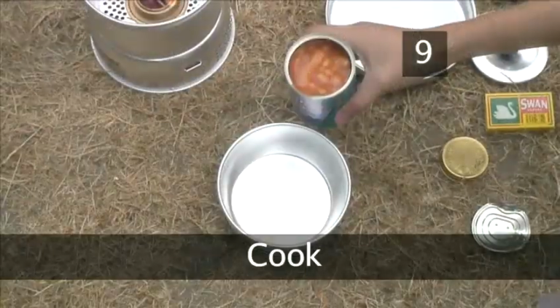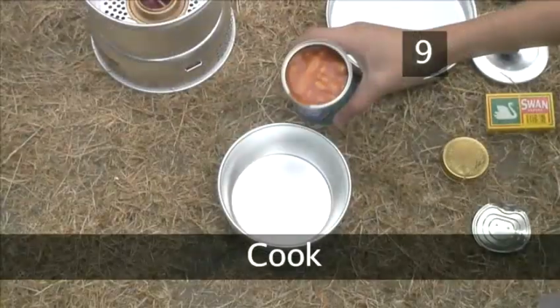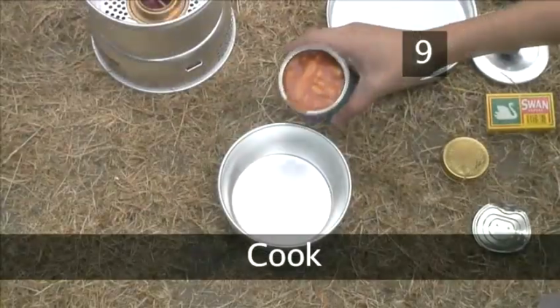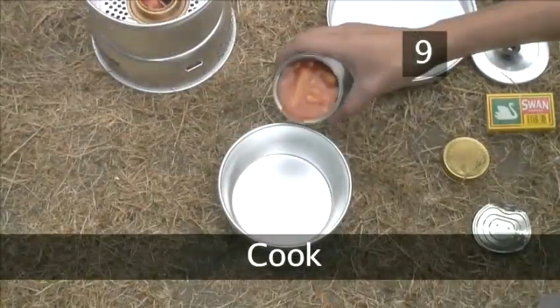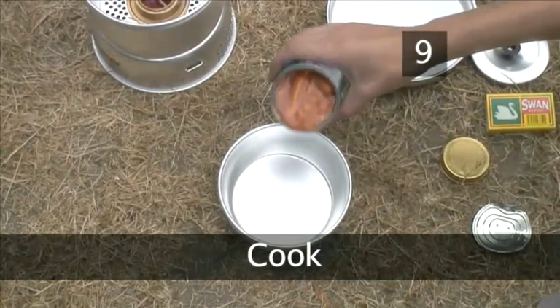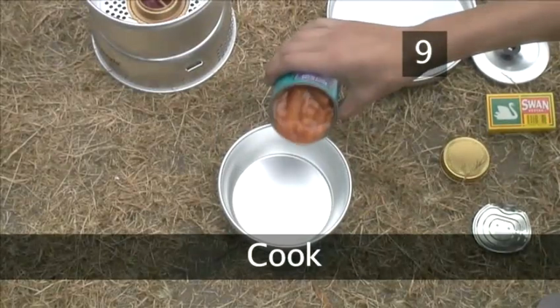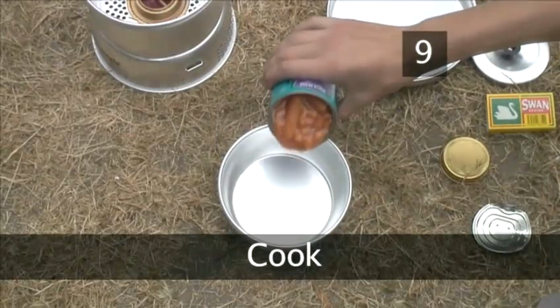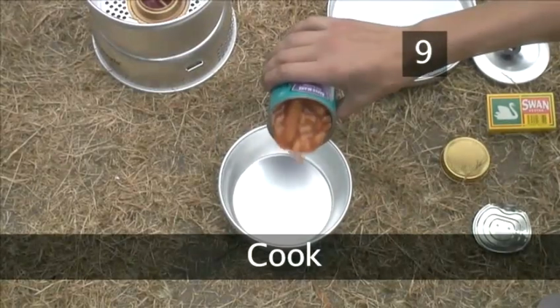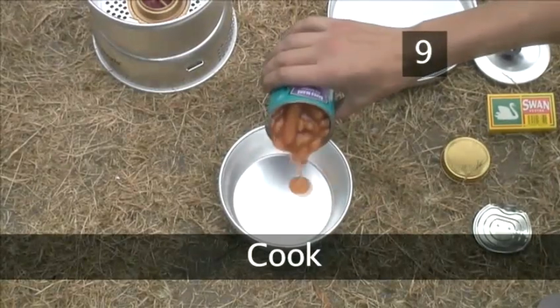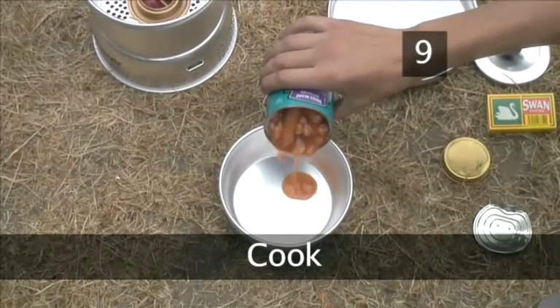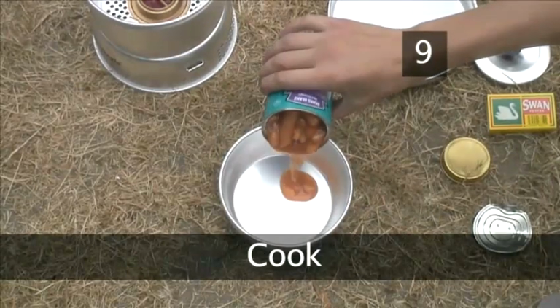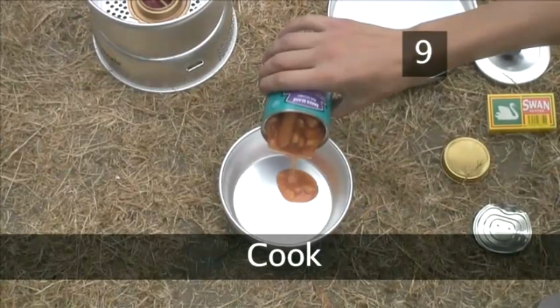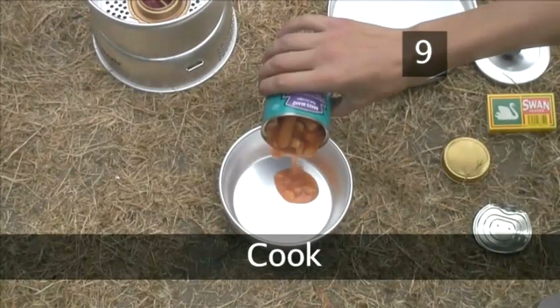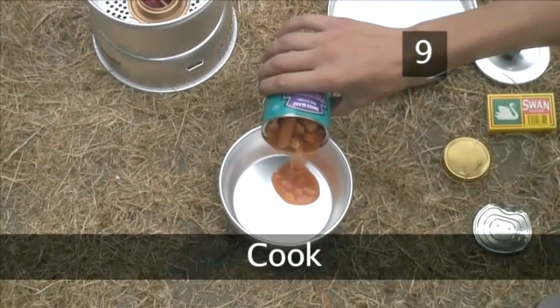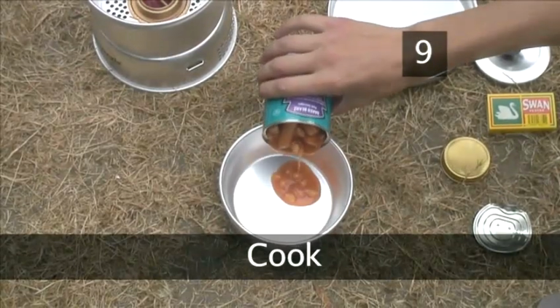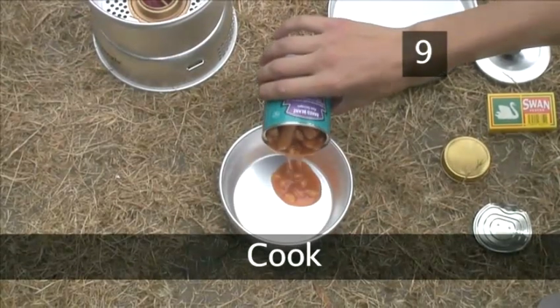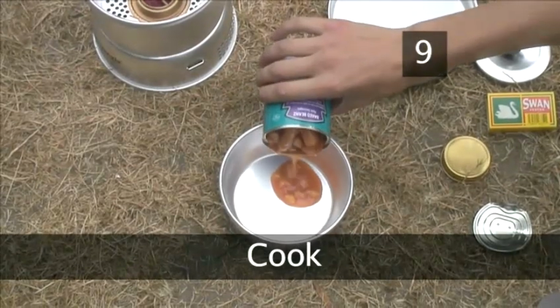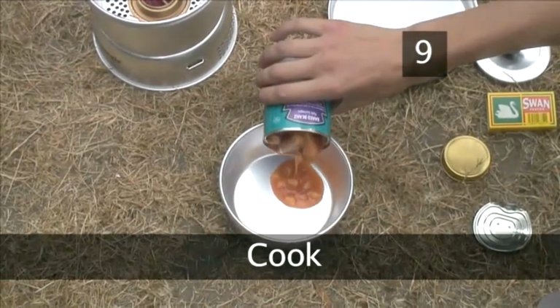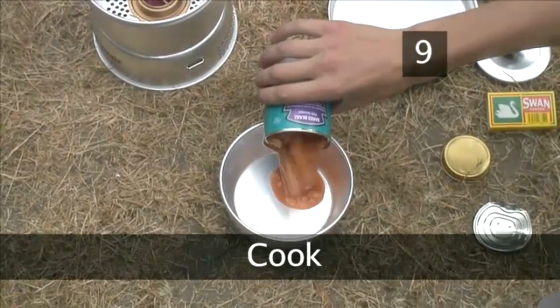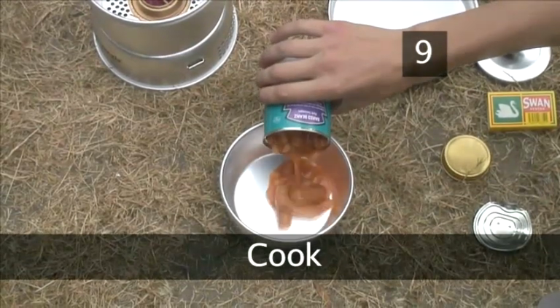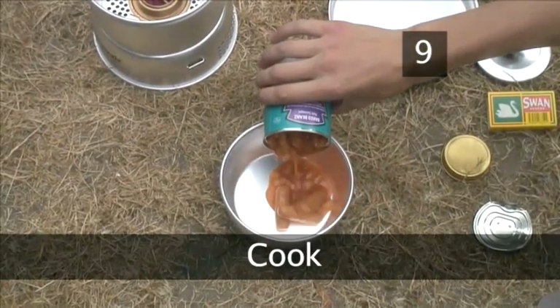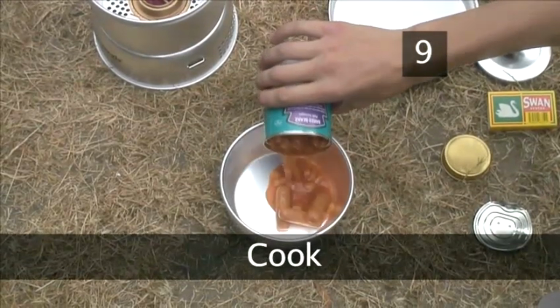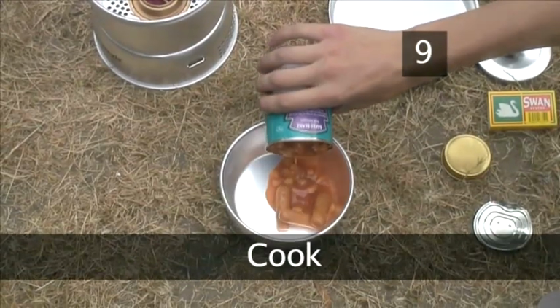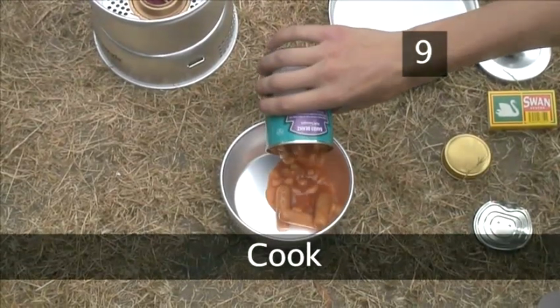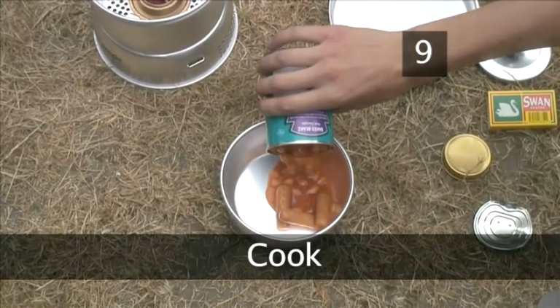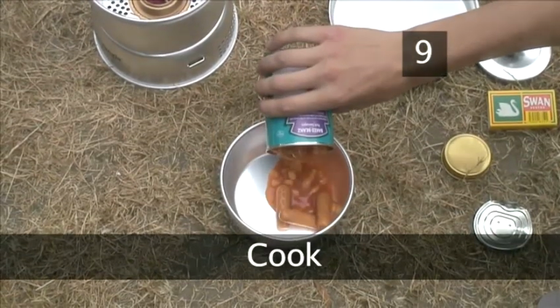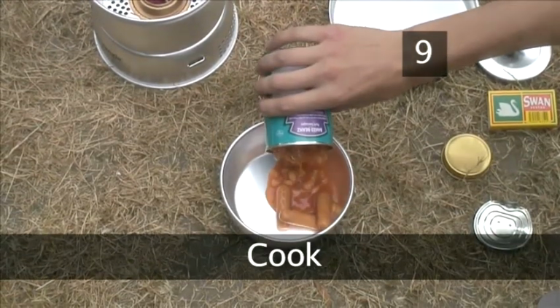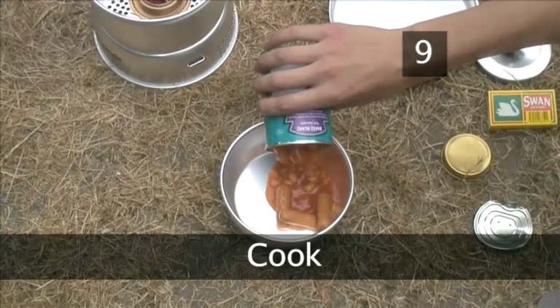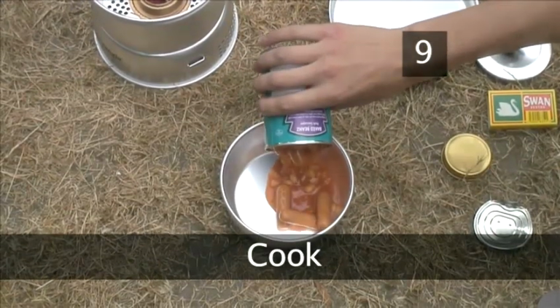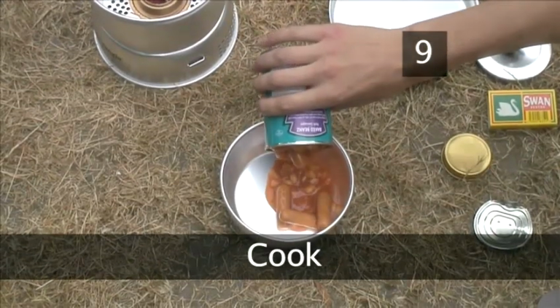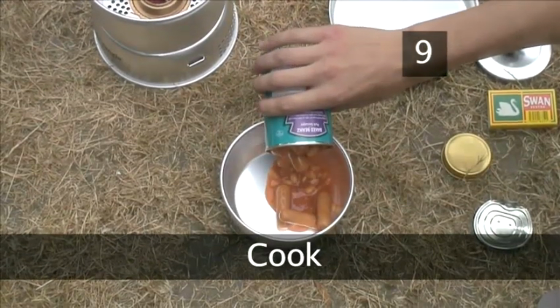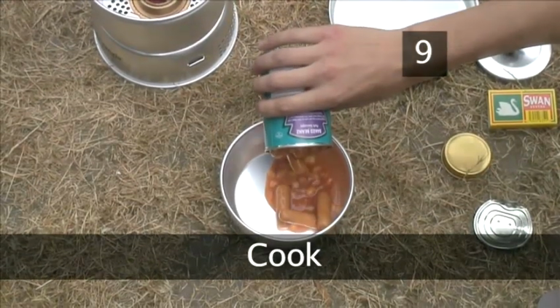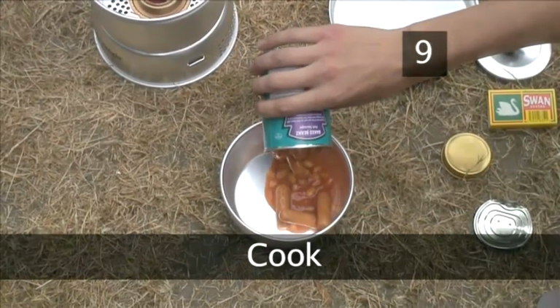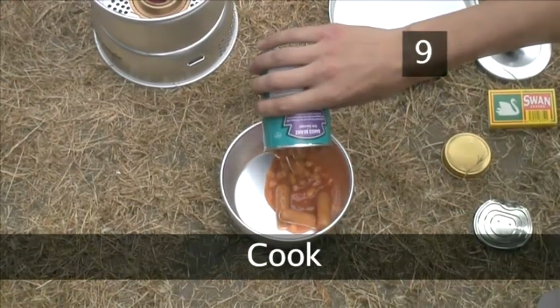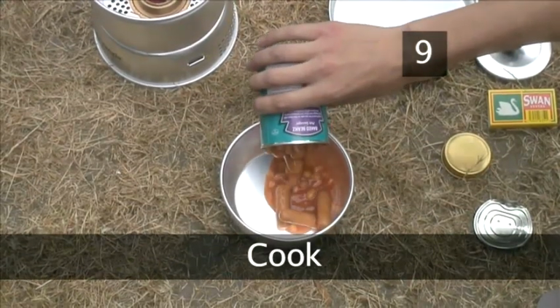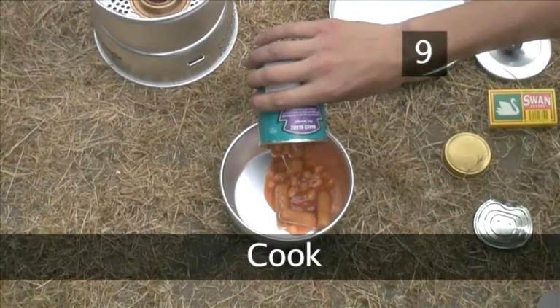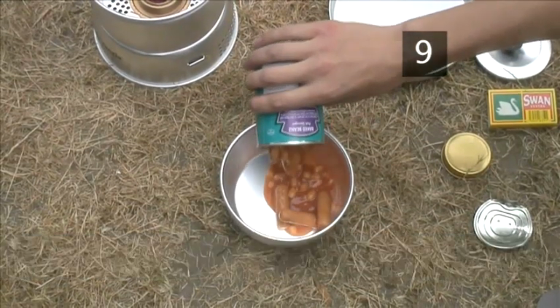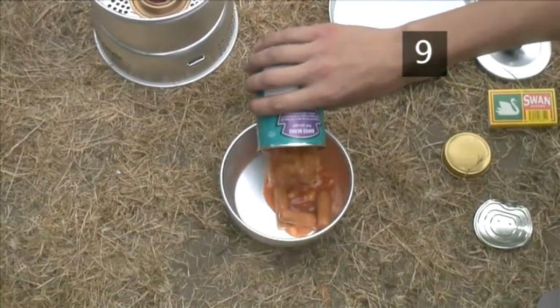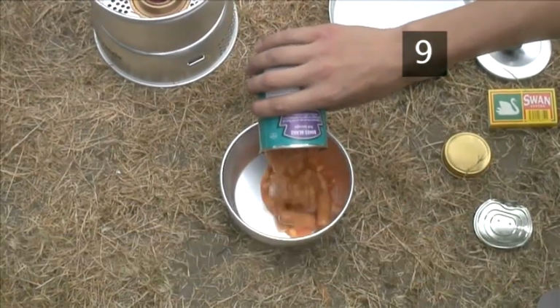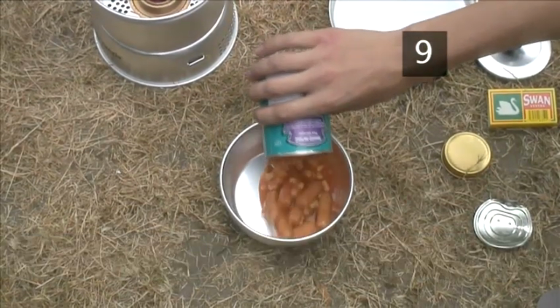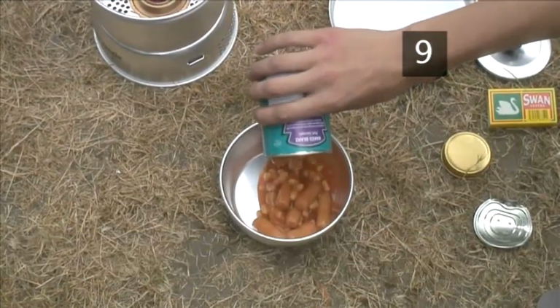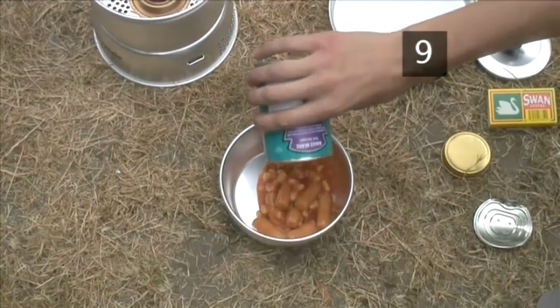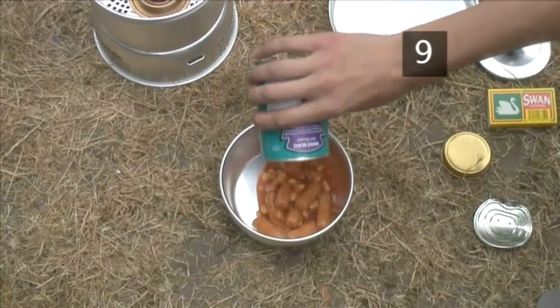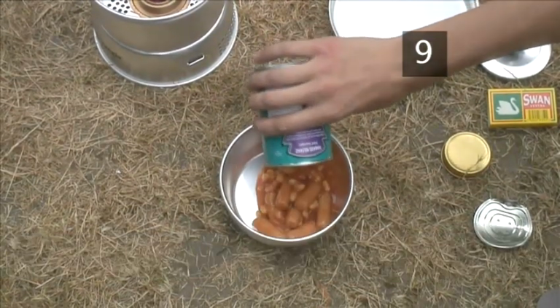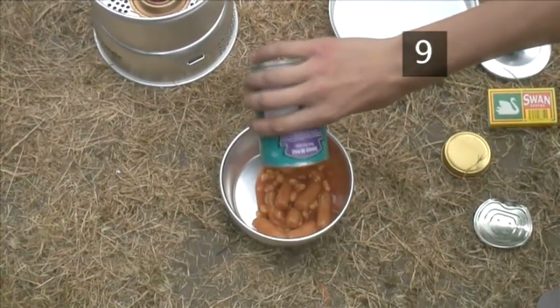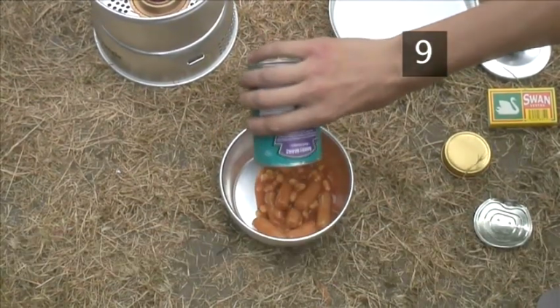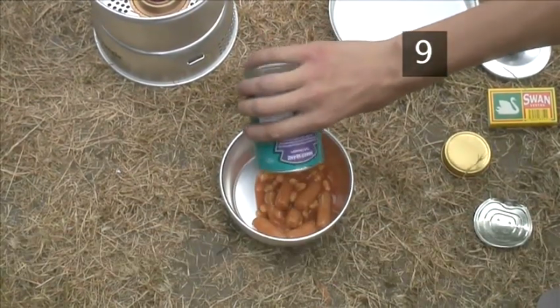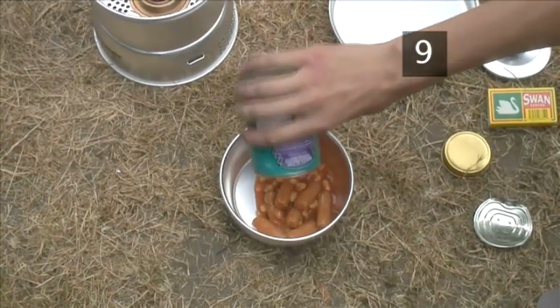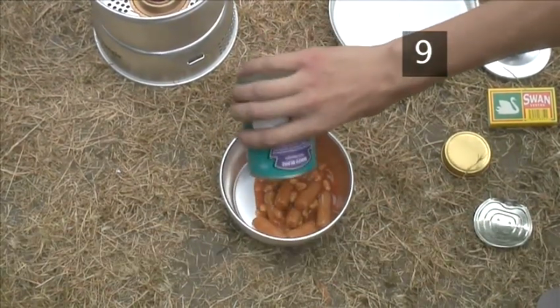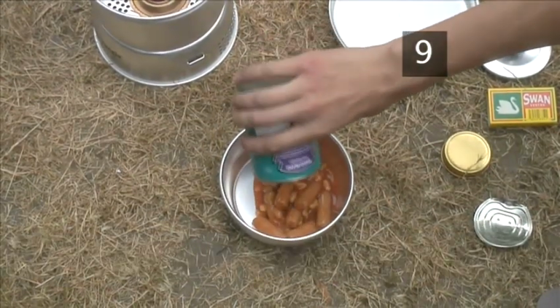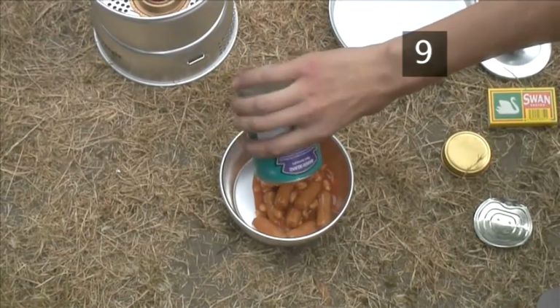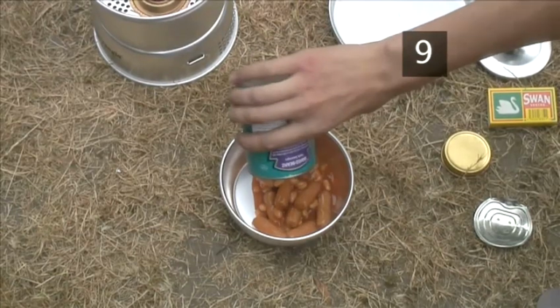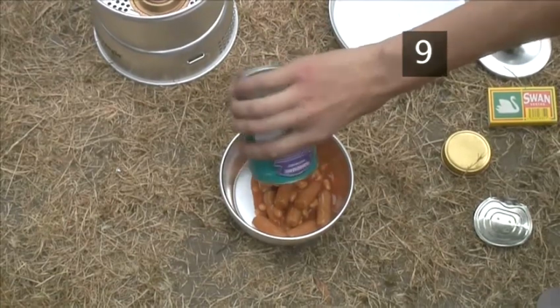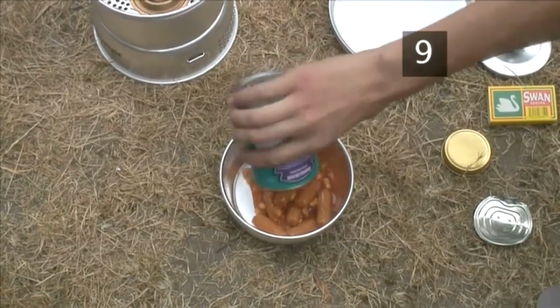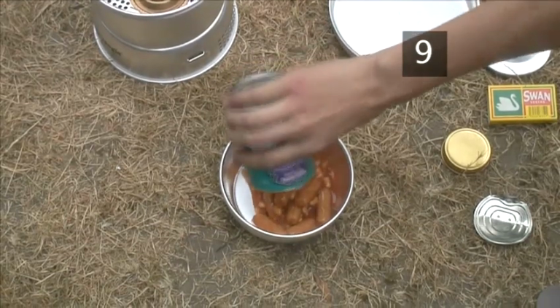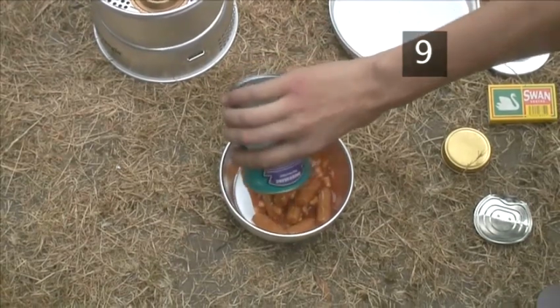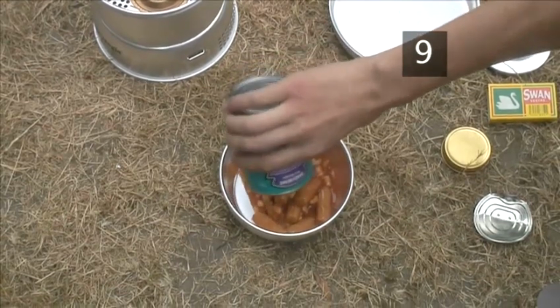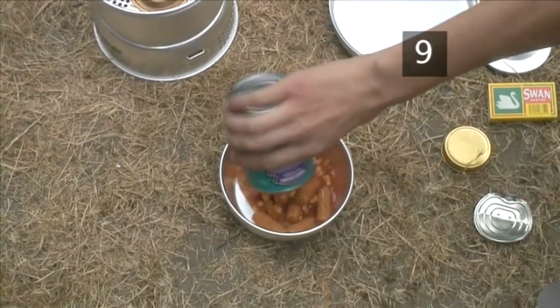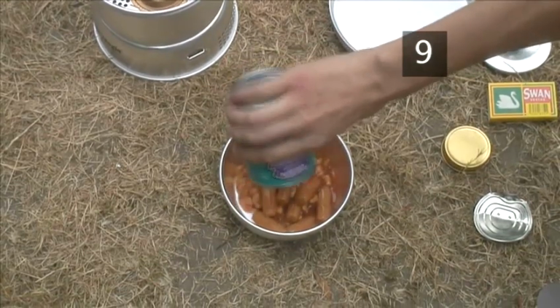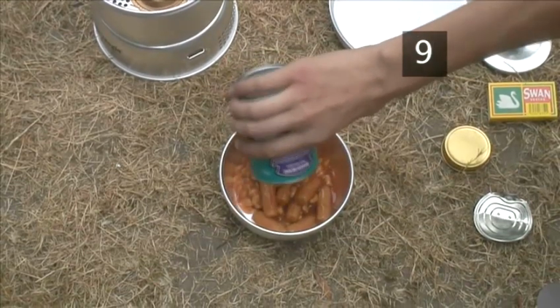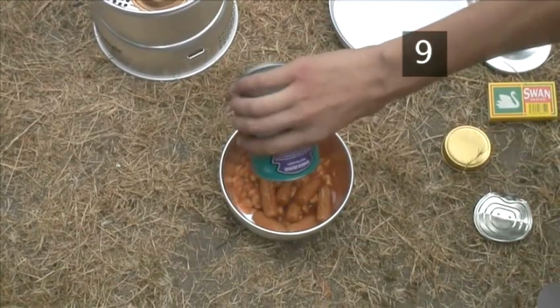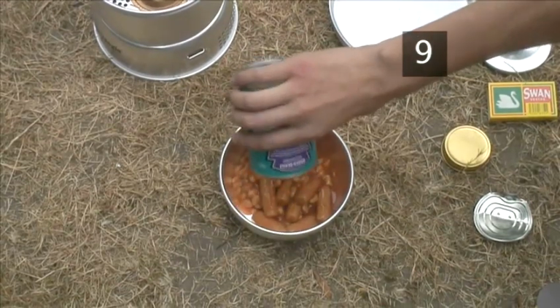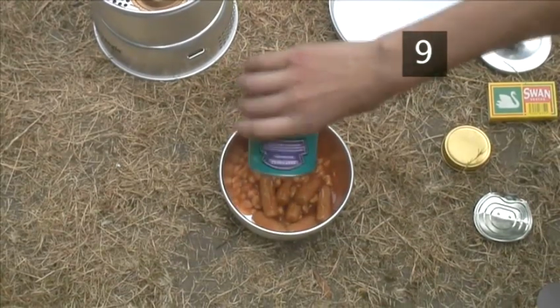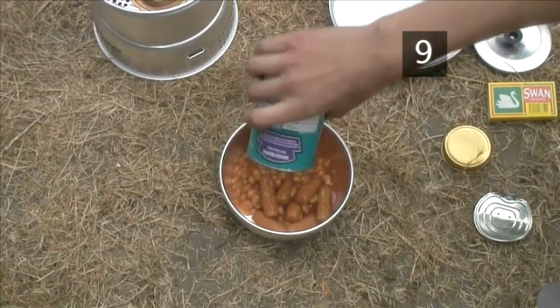Step 9. Cook. You can now use the stove to boil water or heat food in the pan or frying pan.